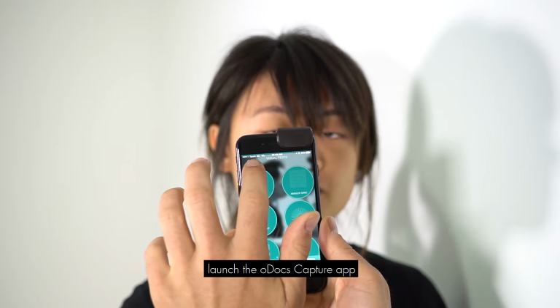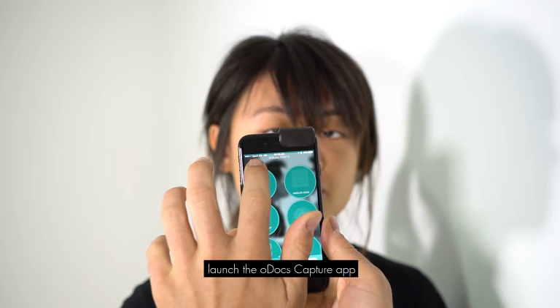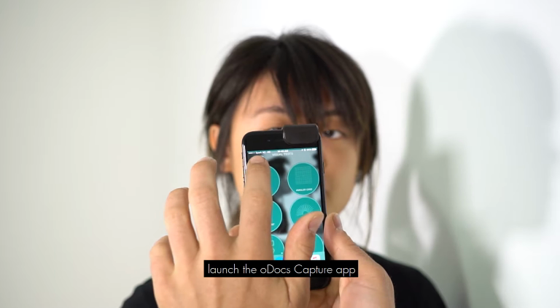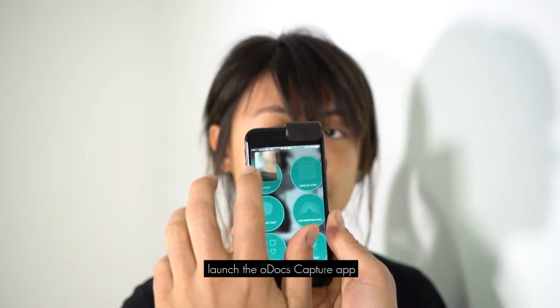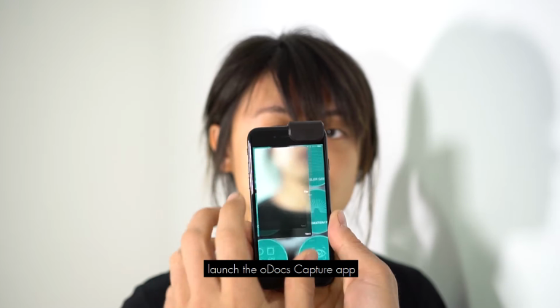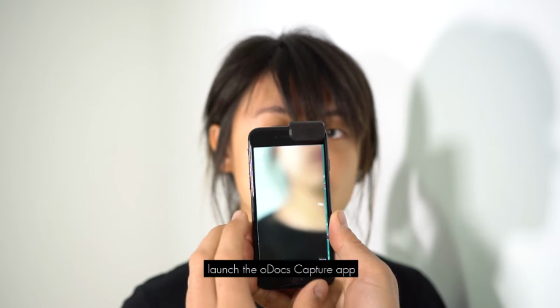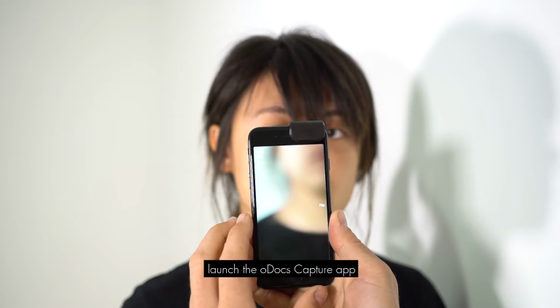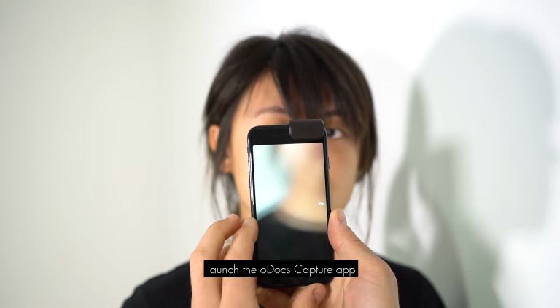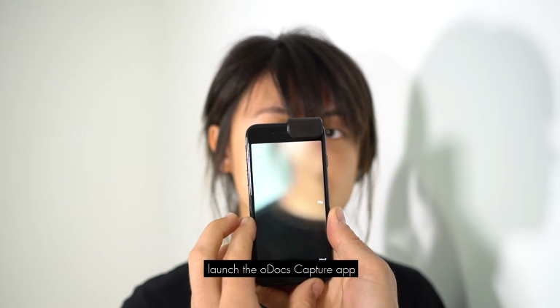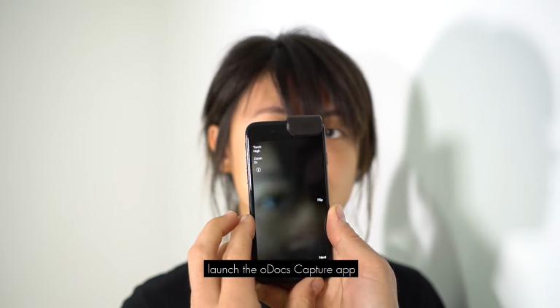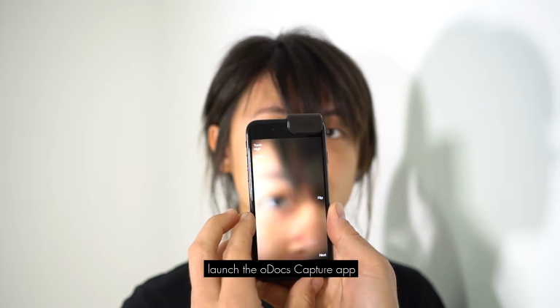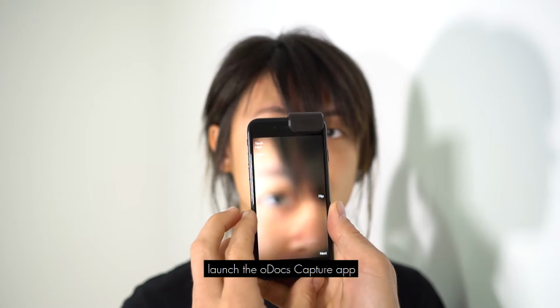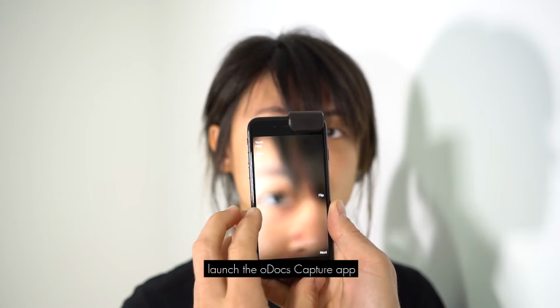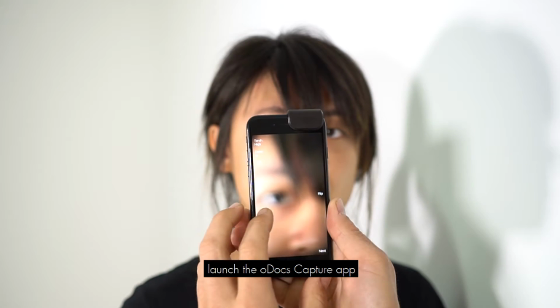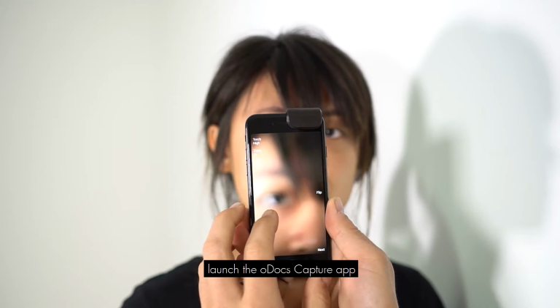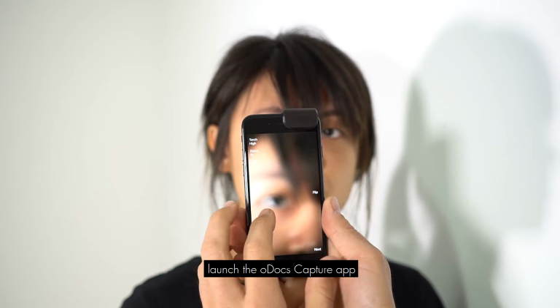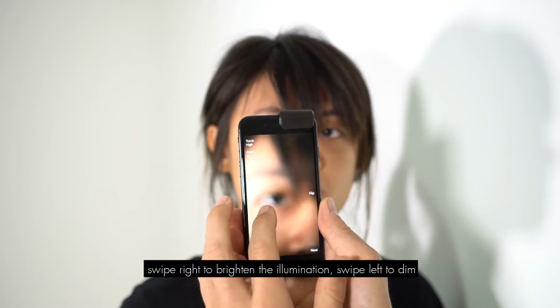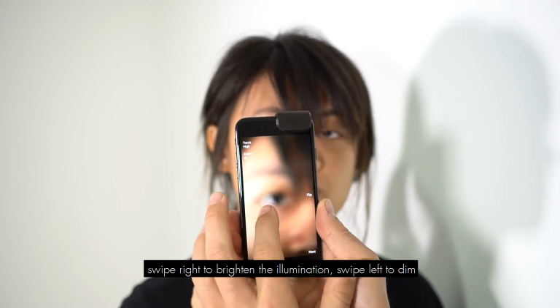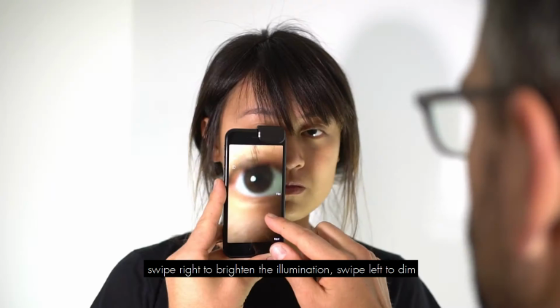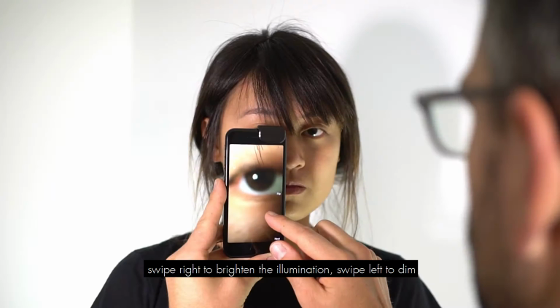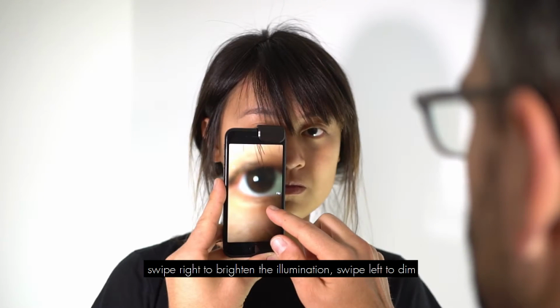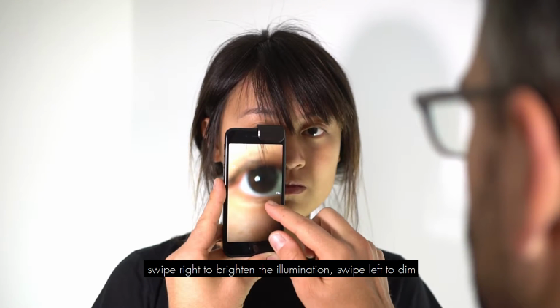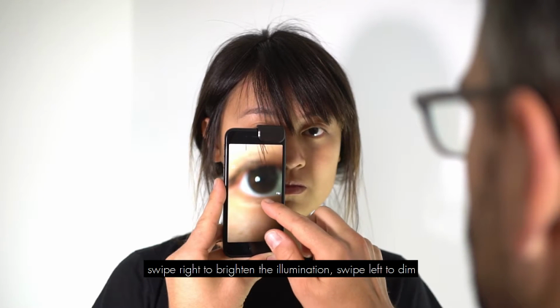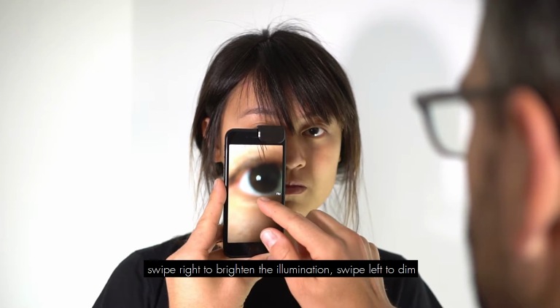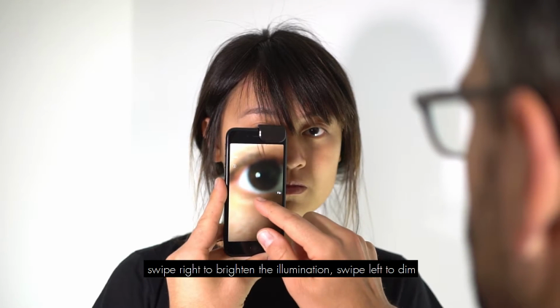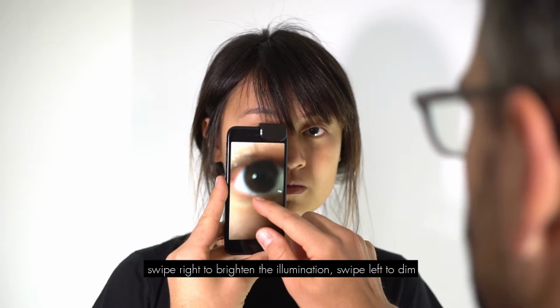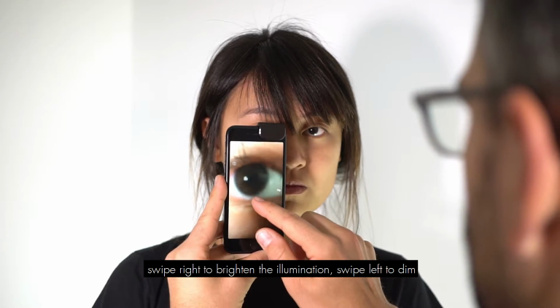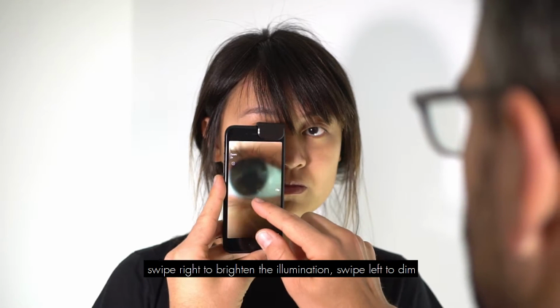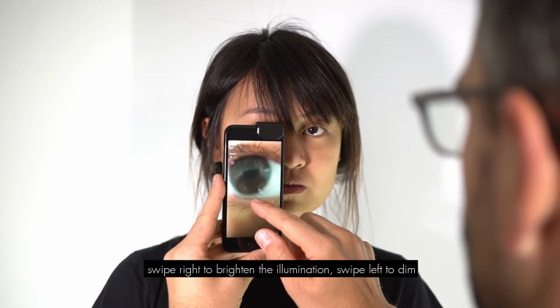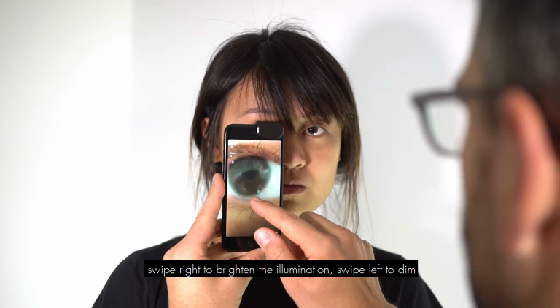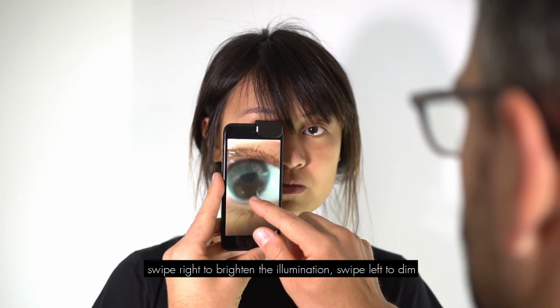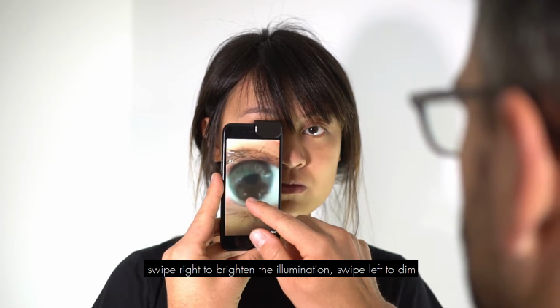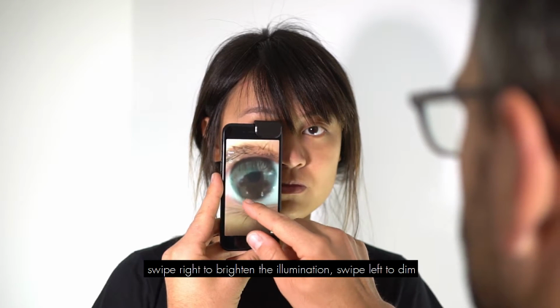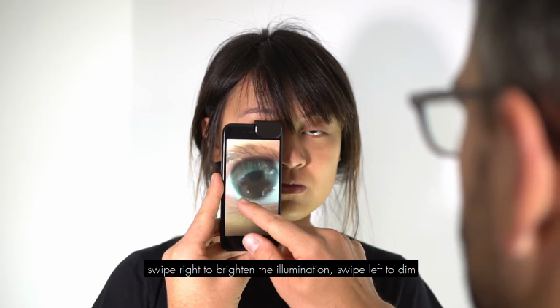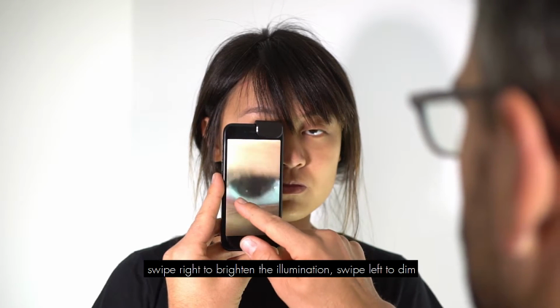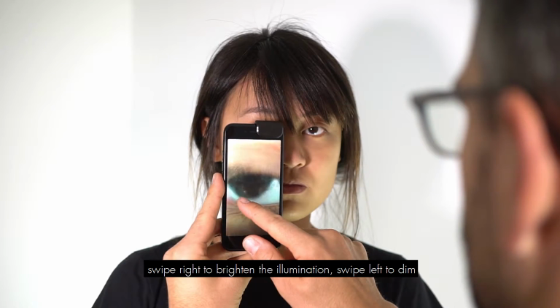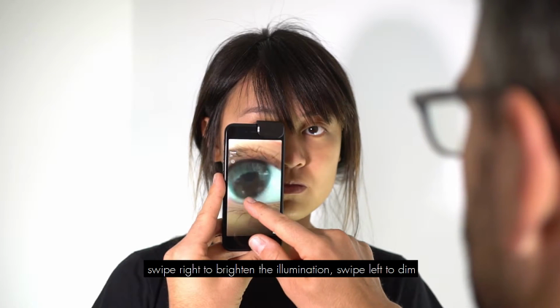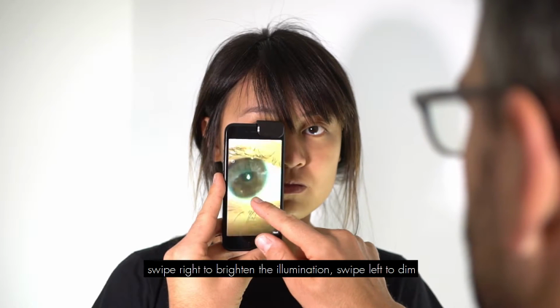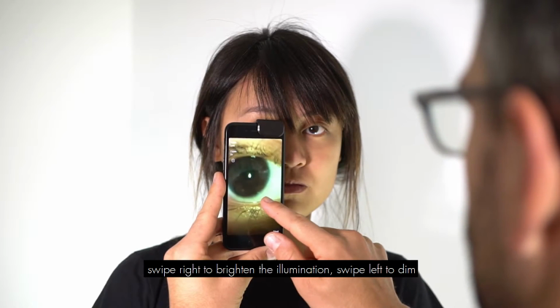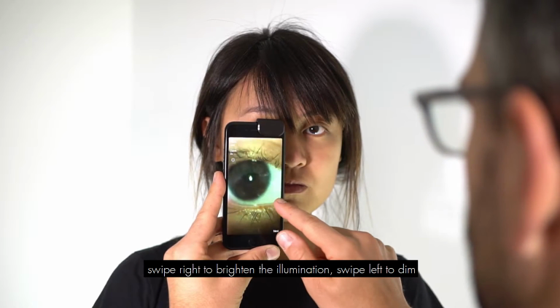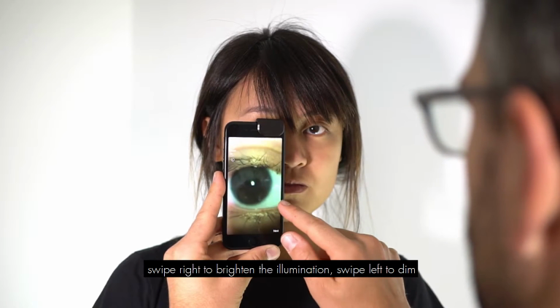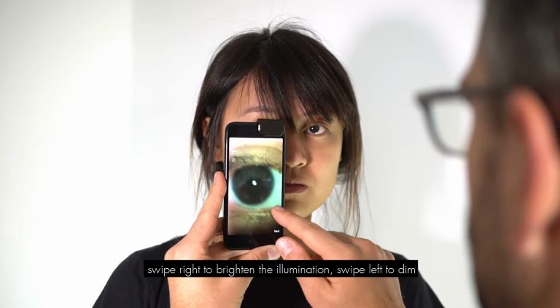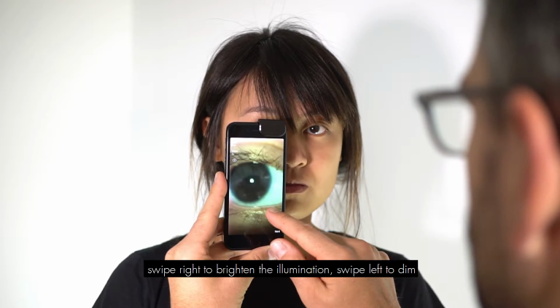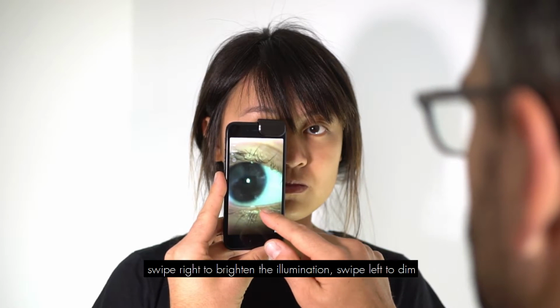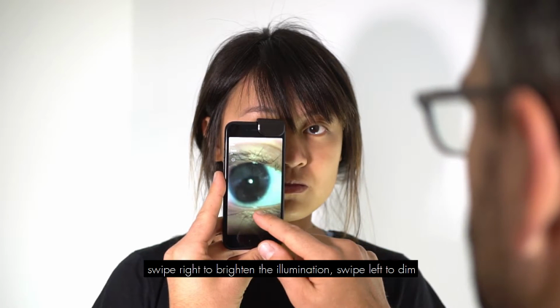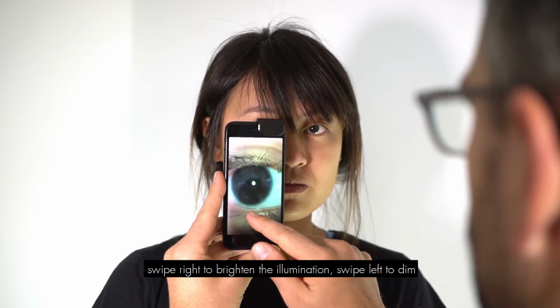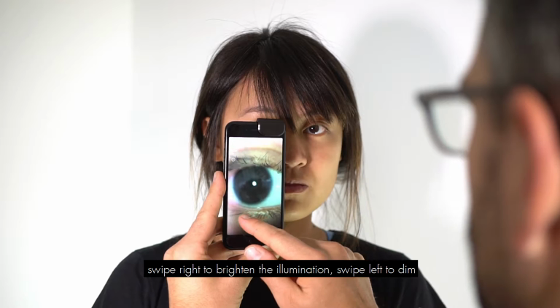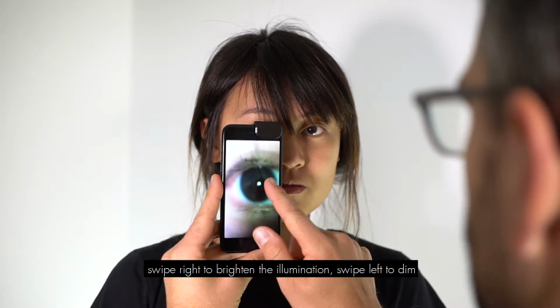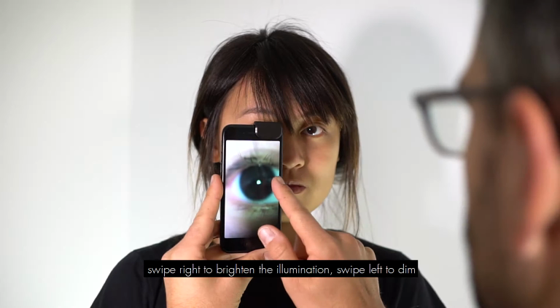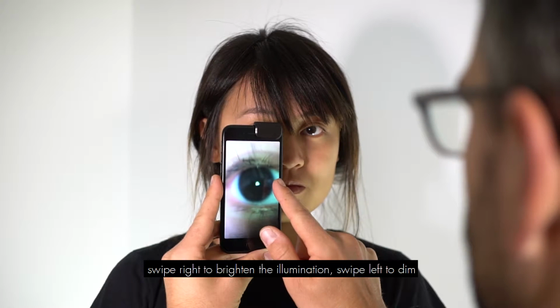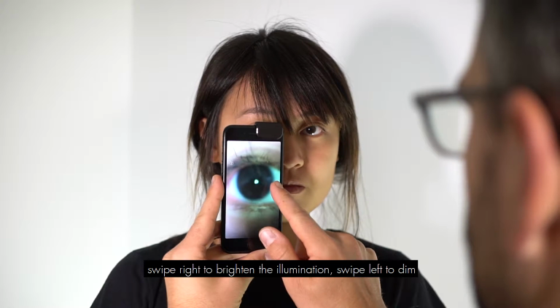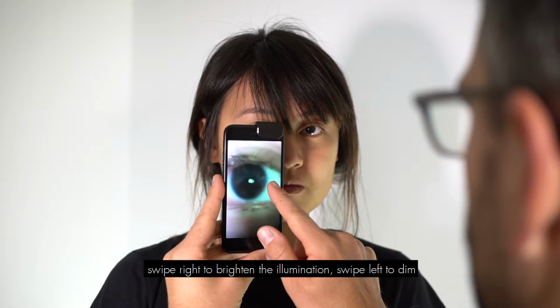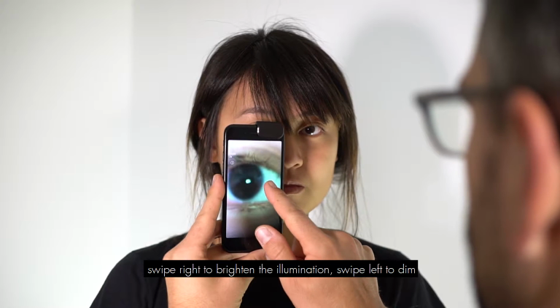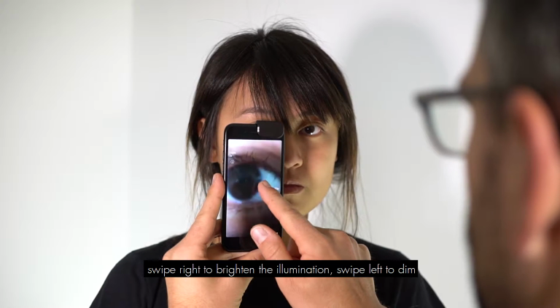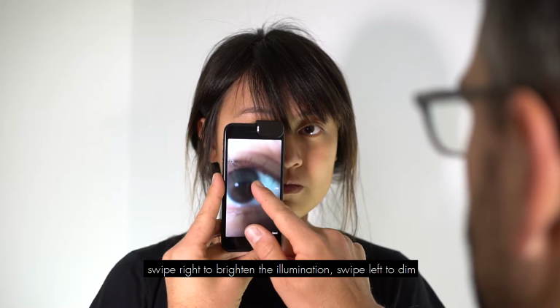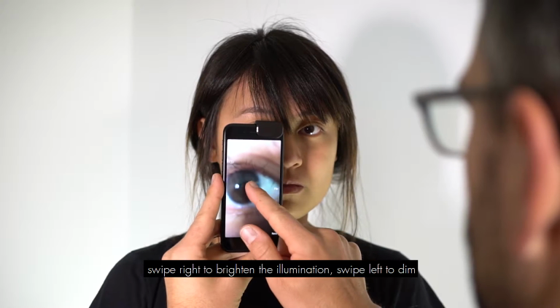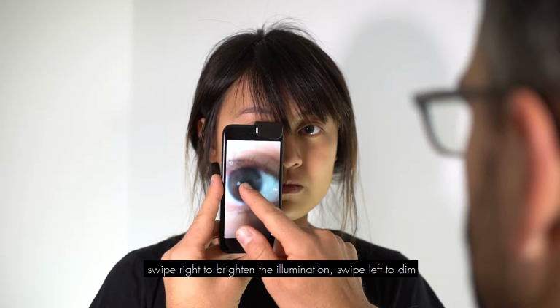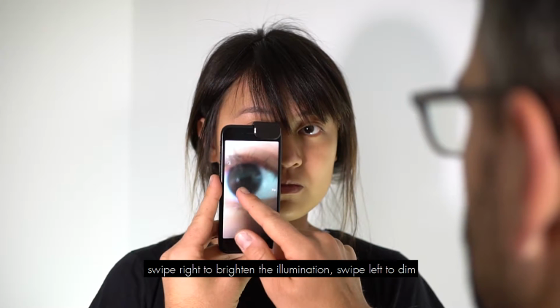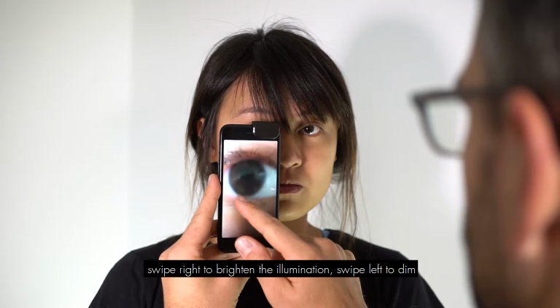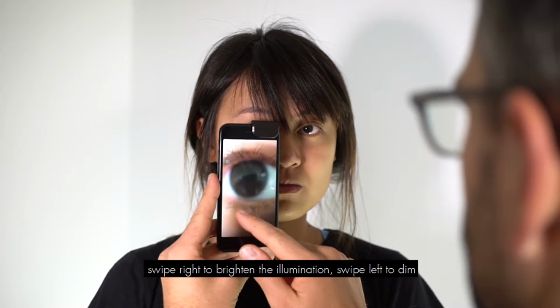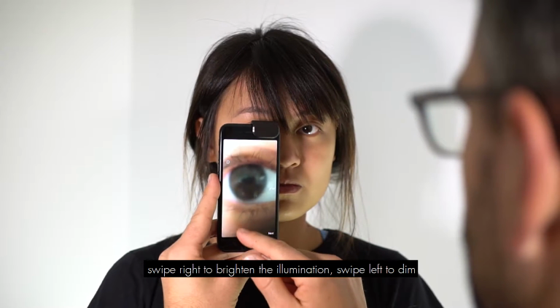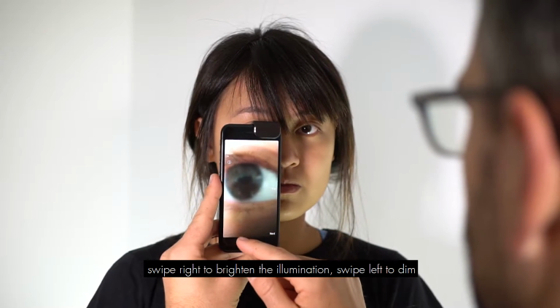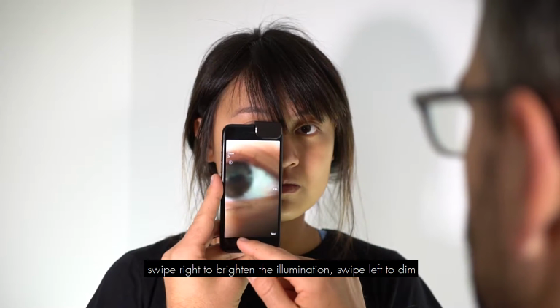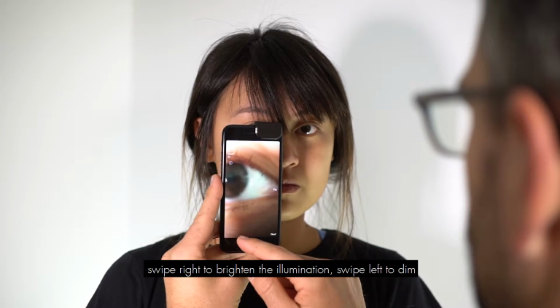Launch the O-Docs Capture app. Swipe right to brighten the illumination, and swipe left to dim.